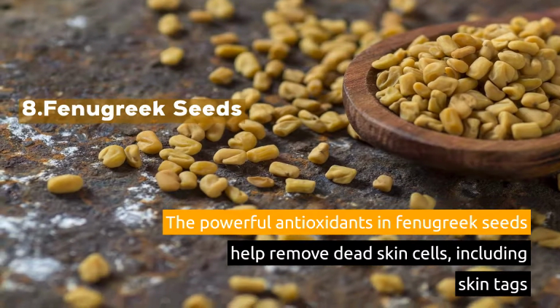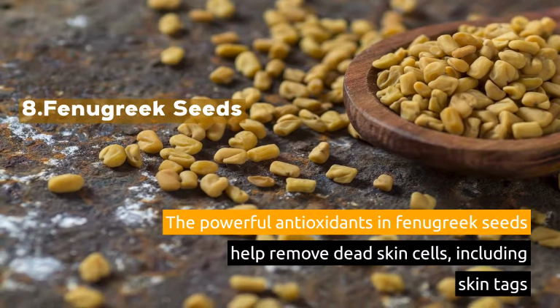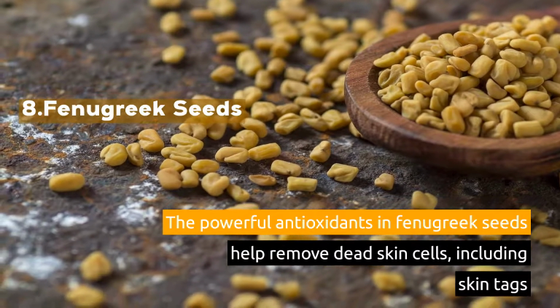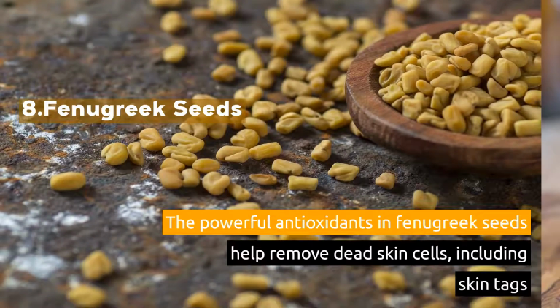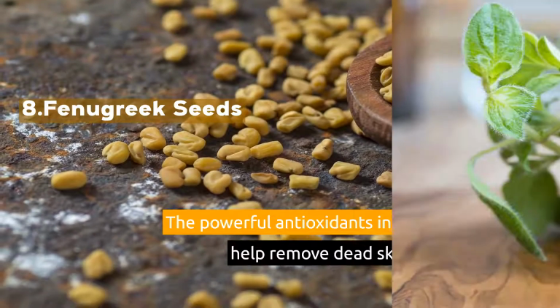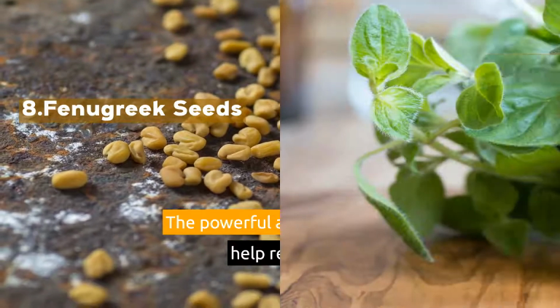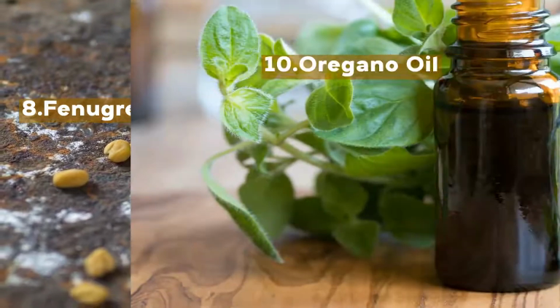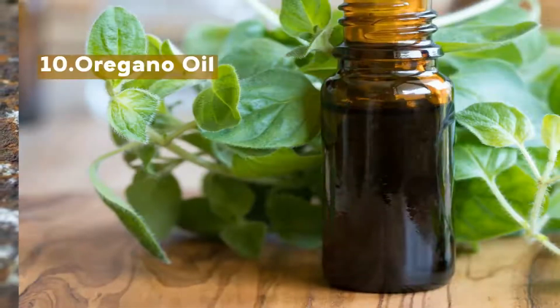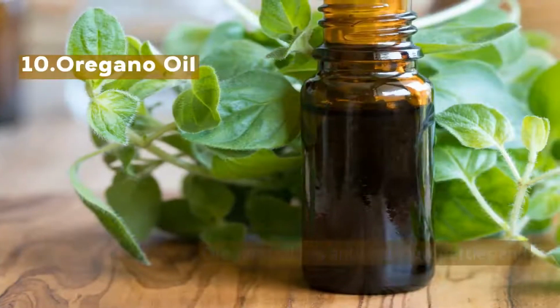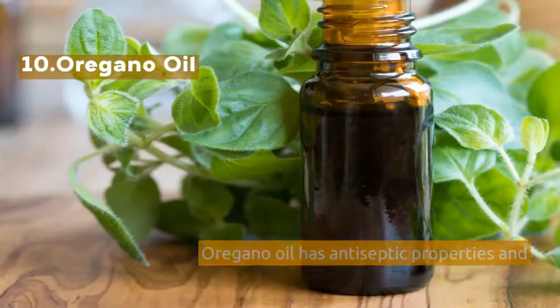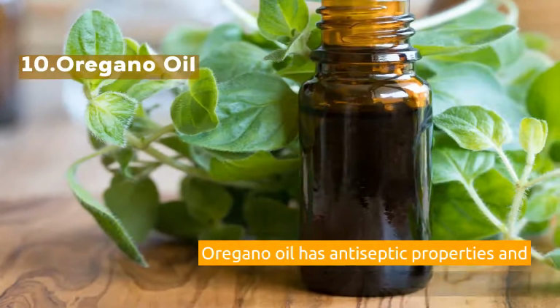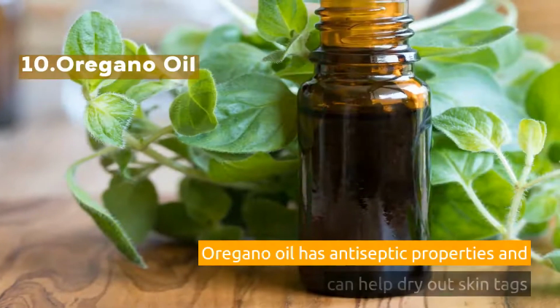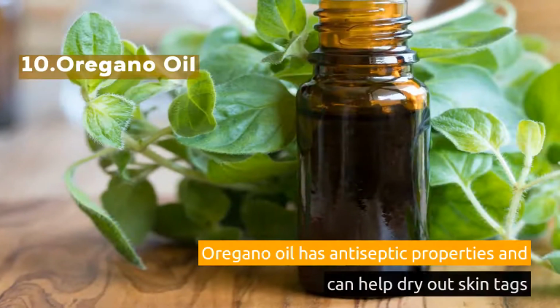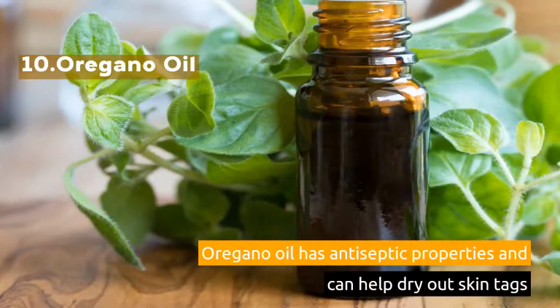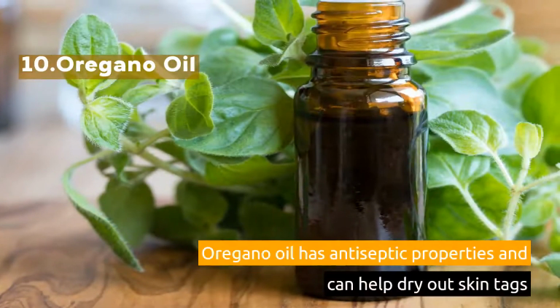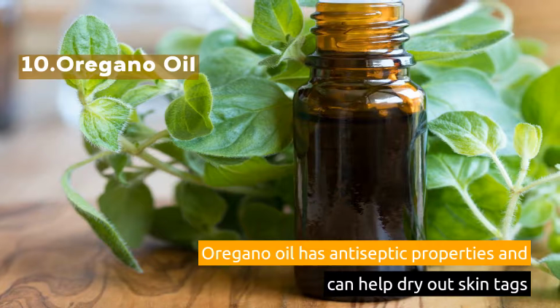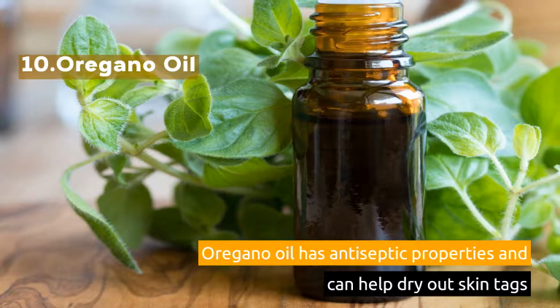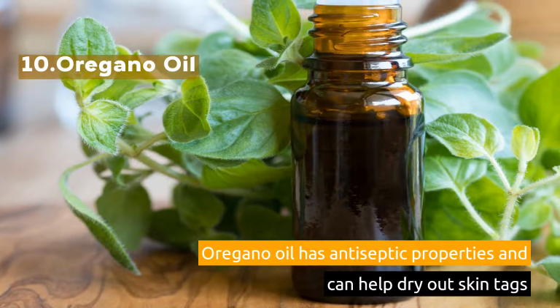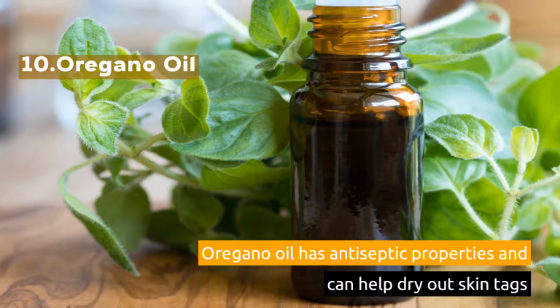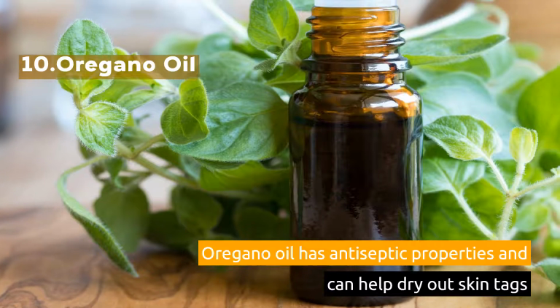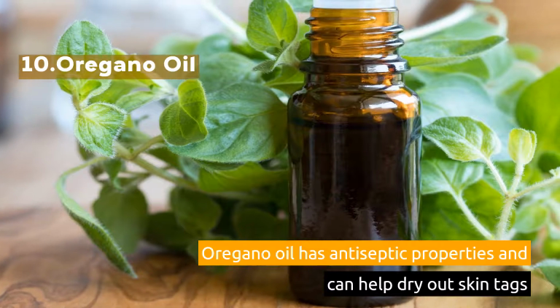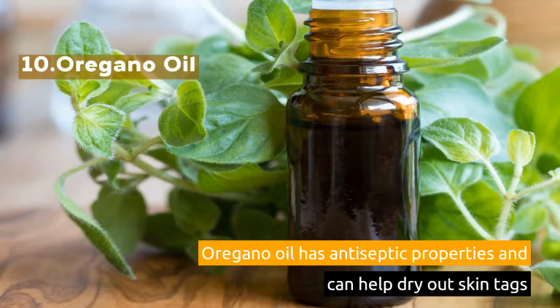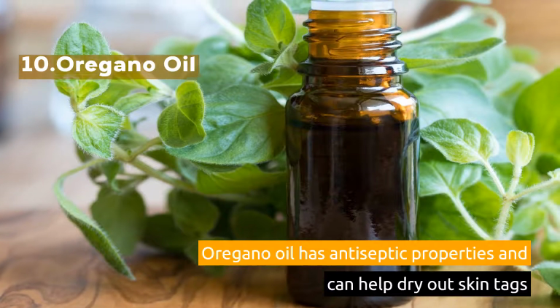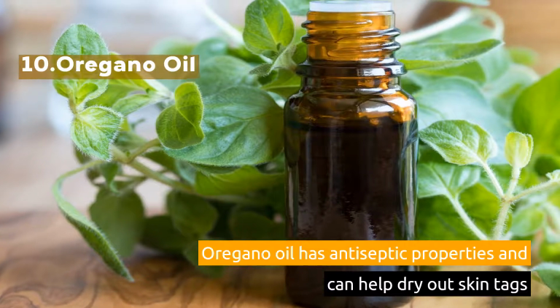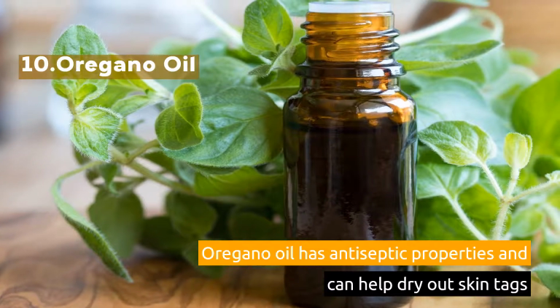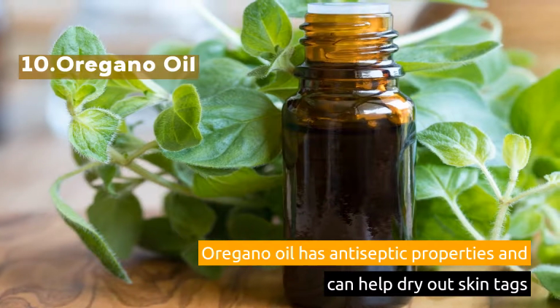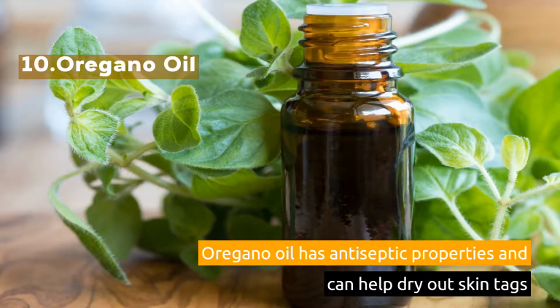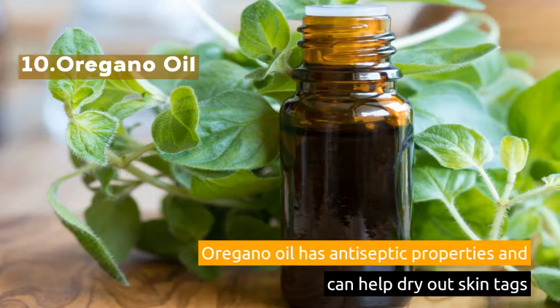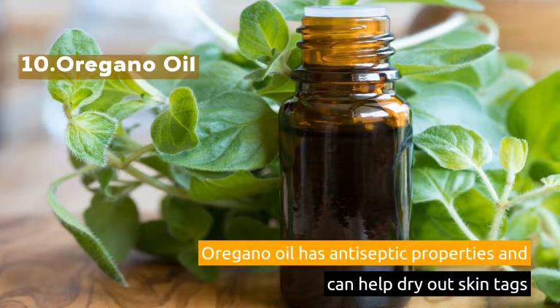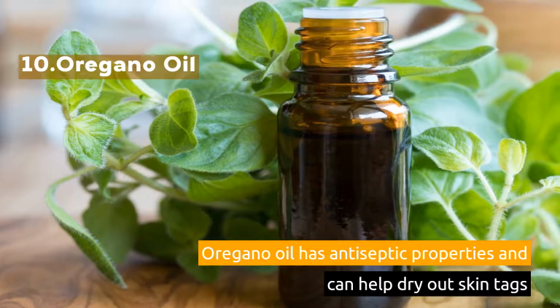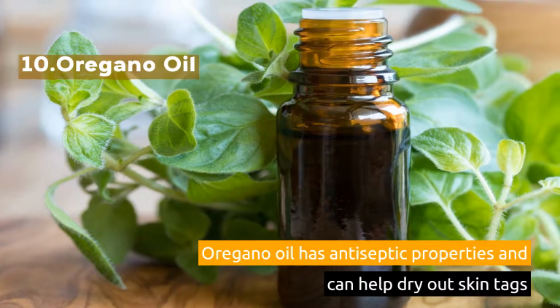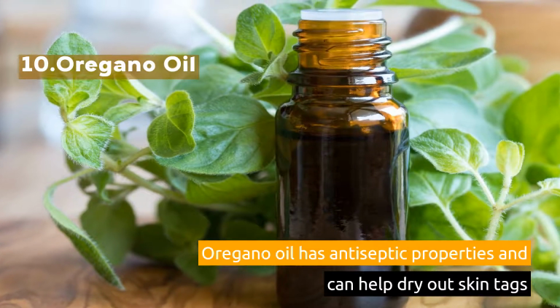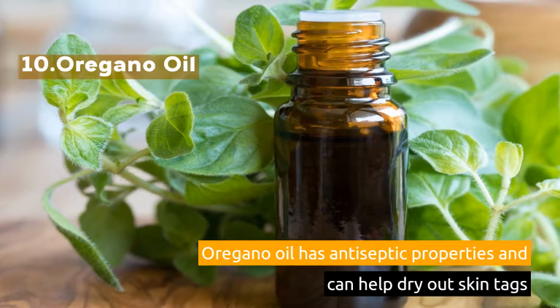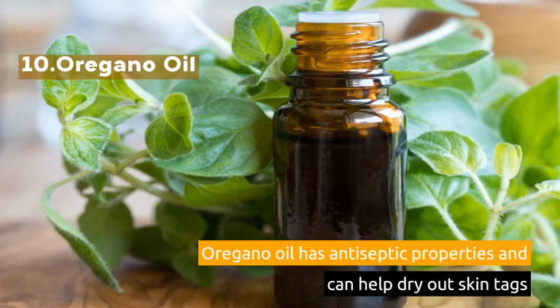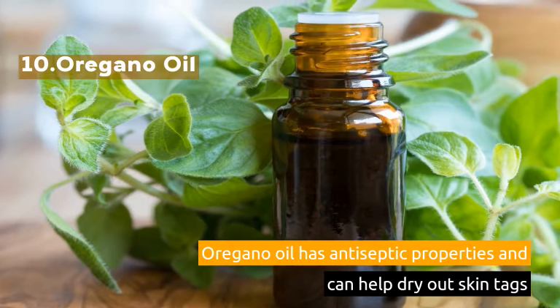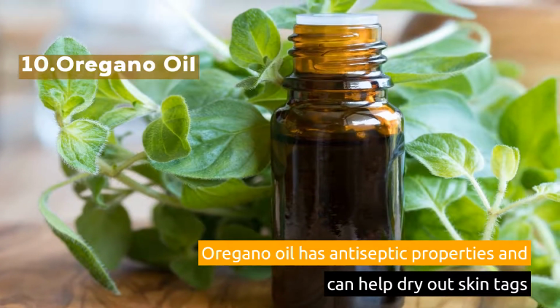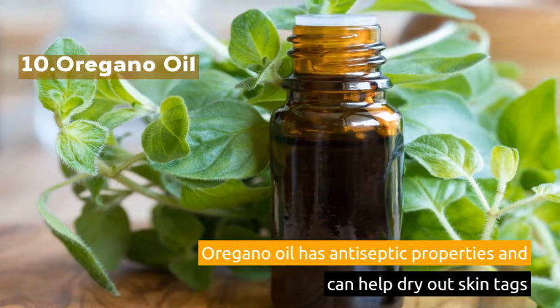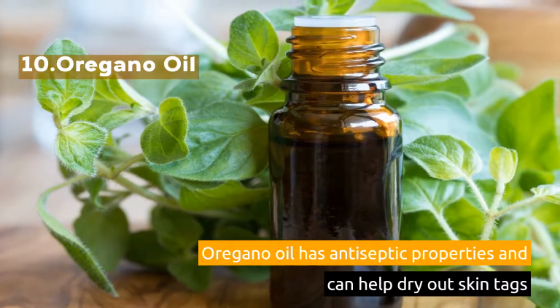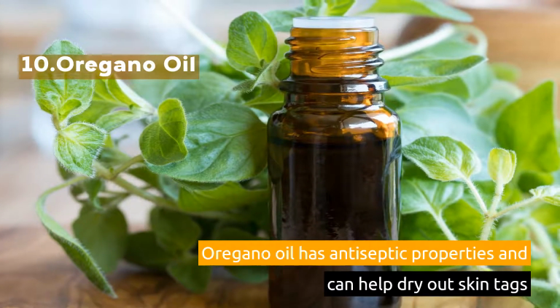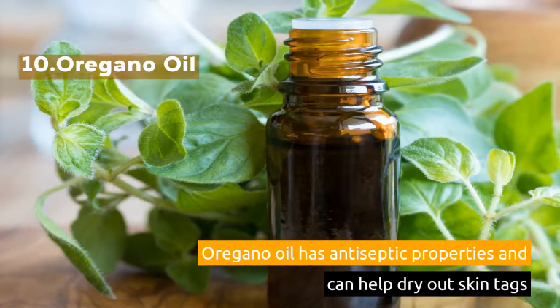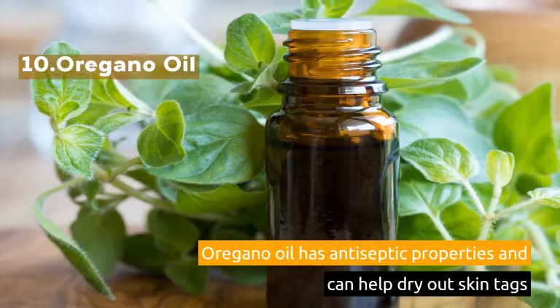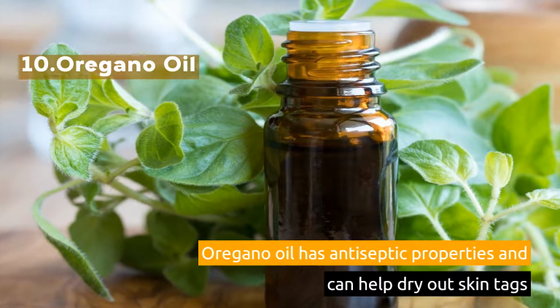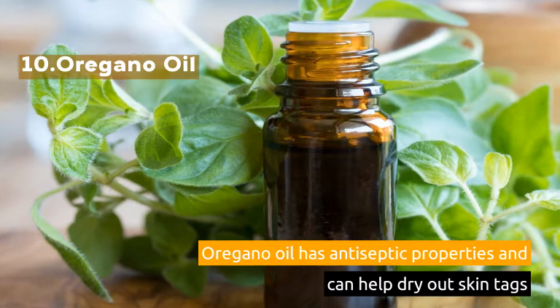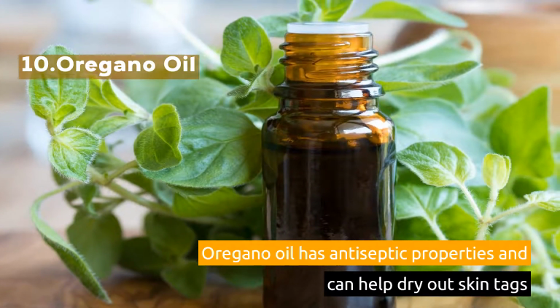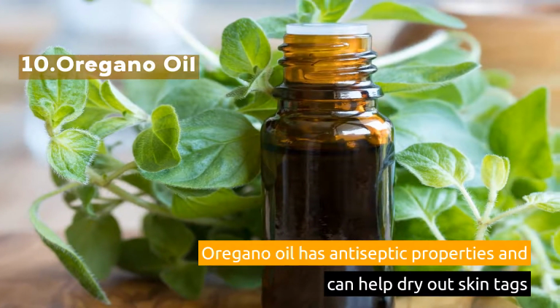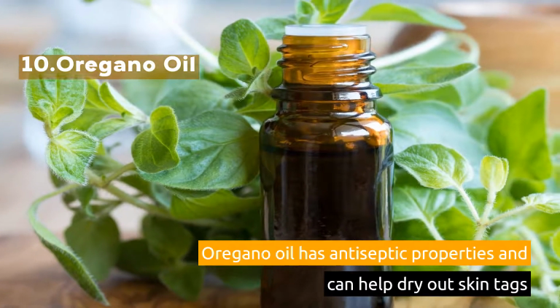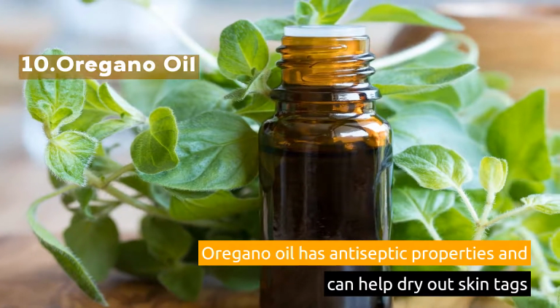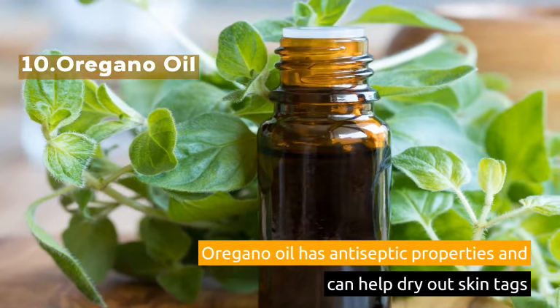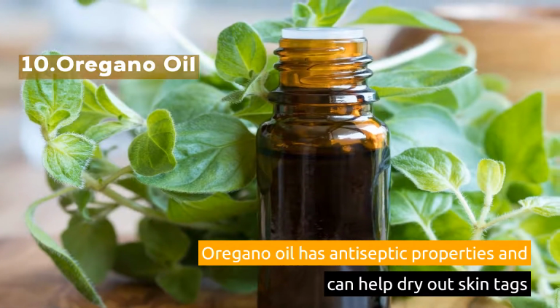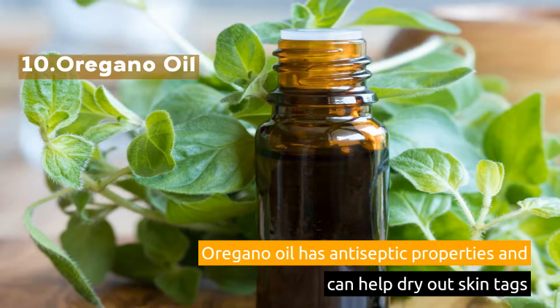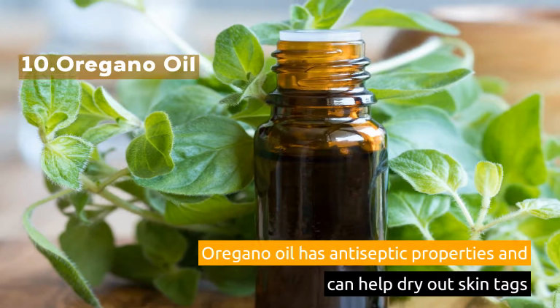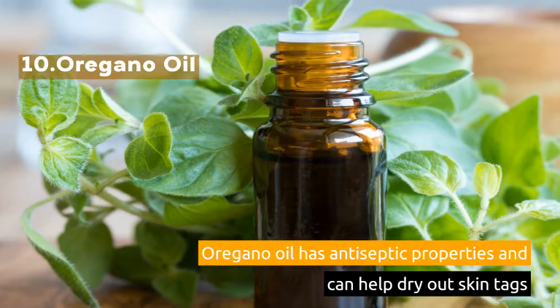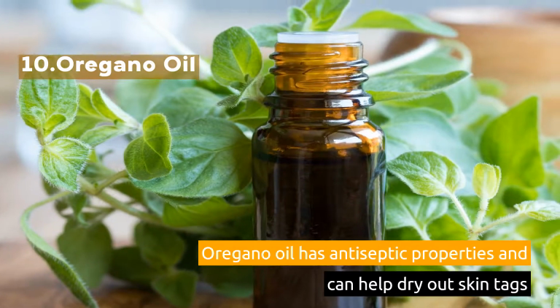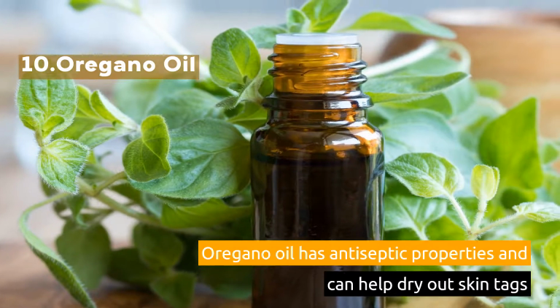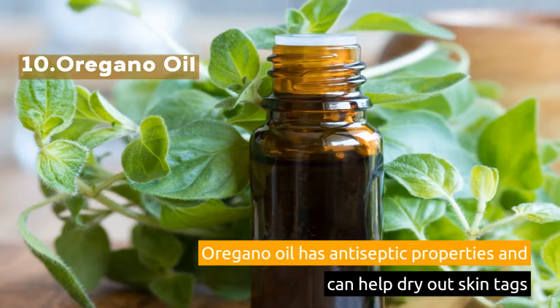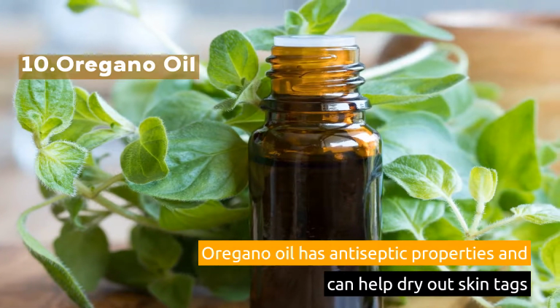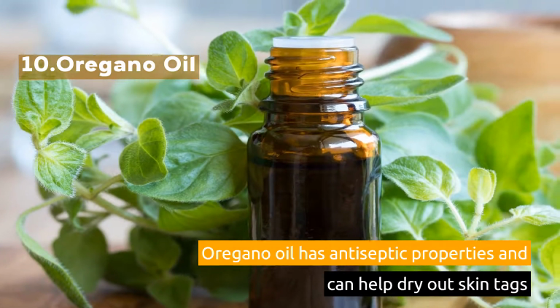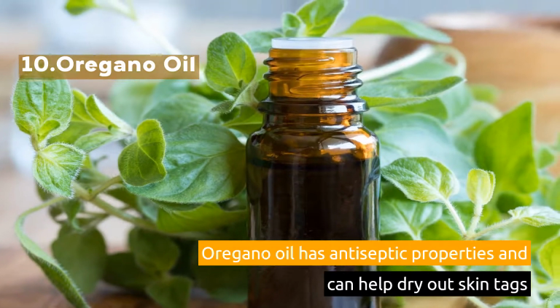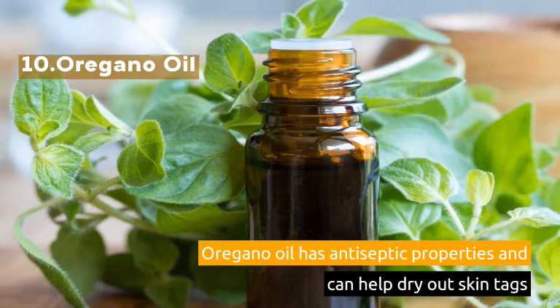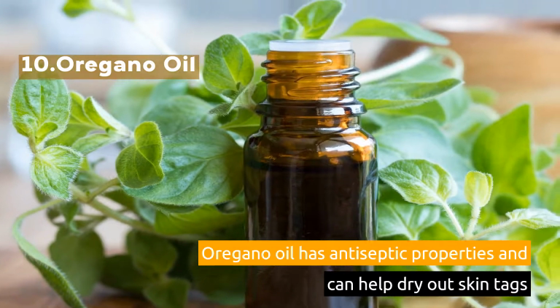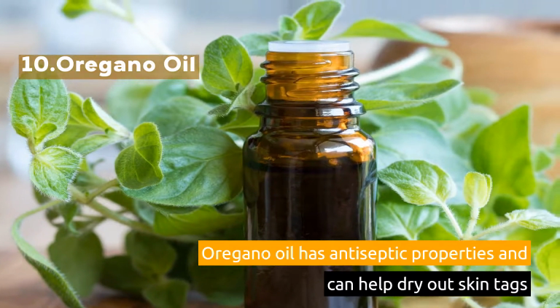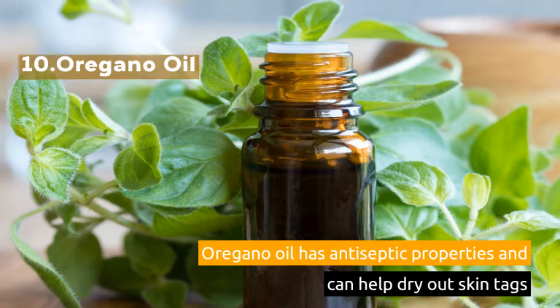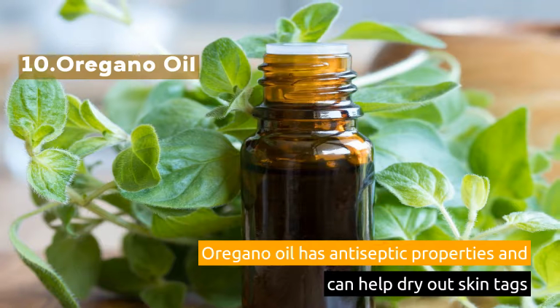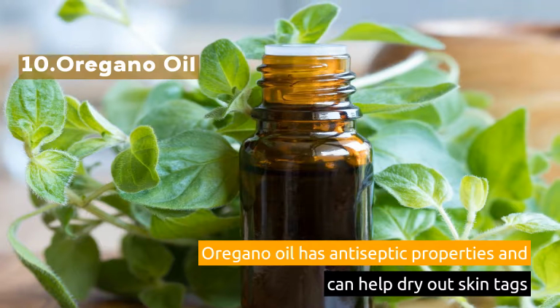10. Oregano Oil. Oregano oil has antiseptic properties and can help dry out skin tags.